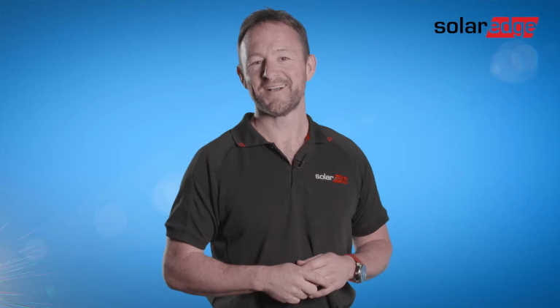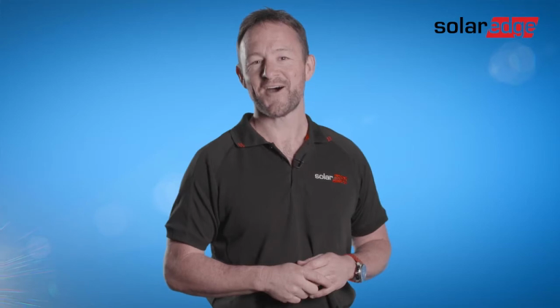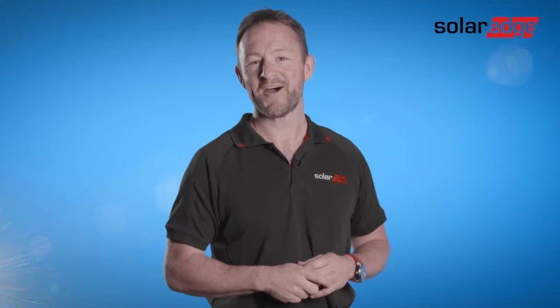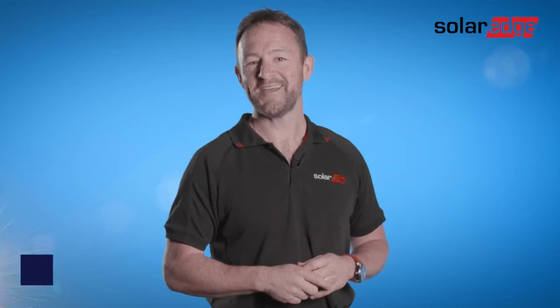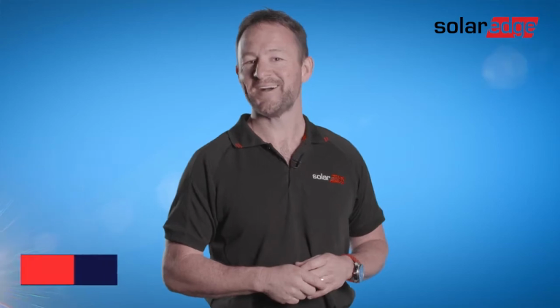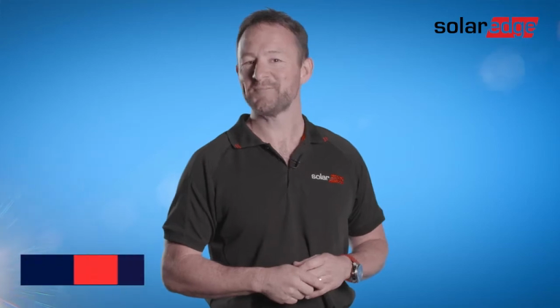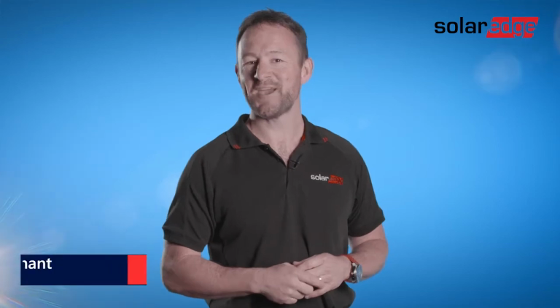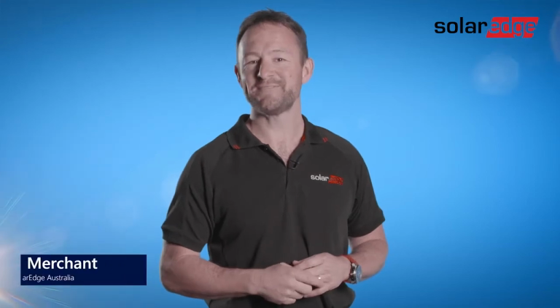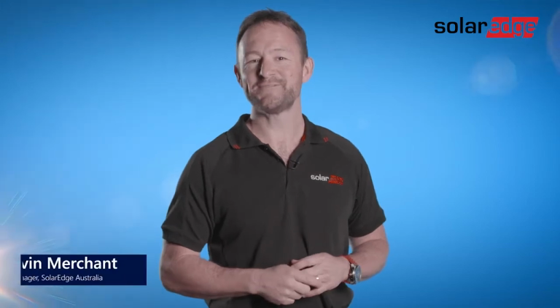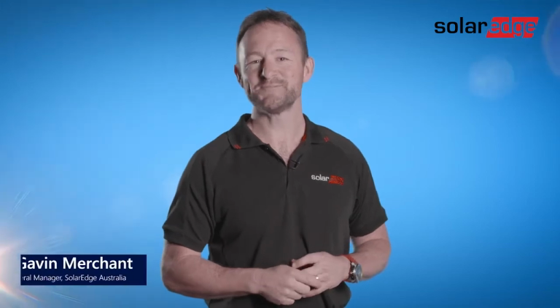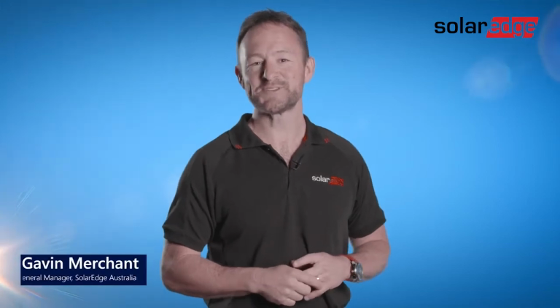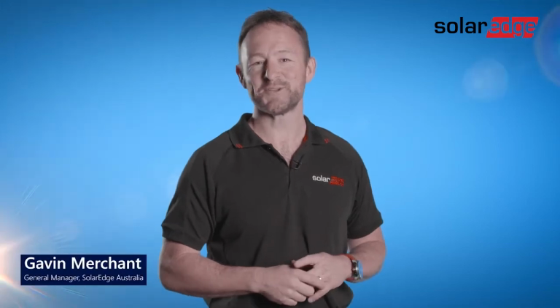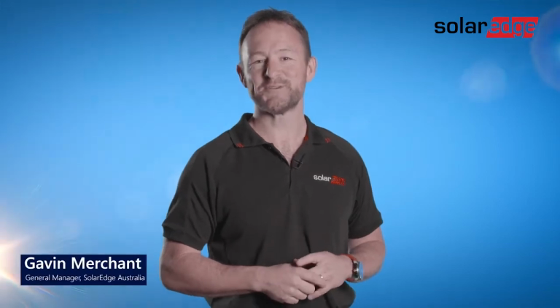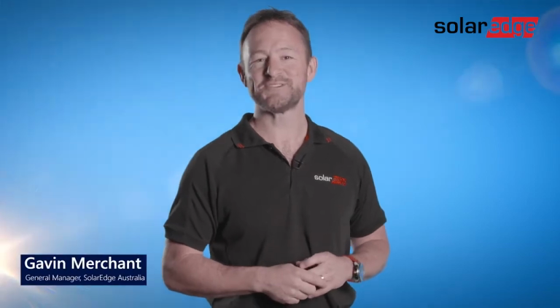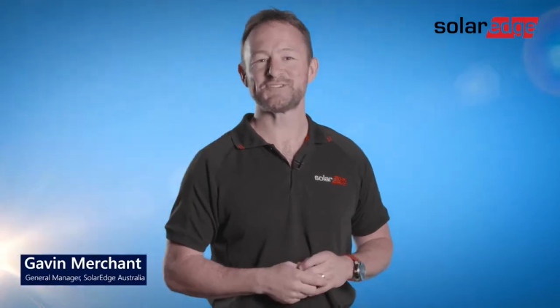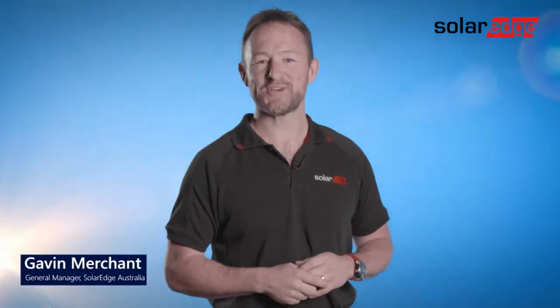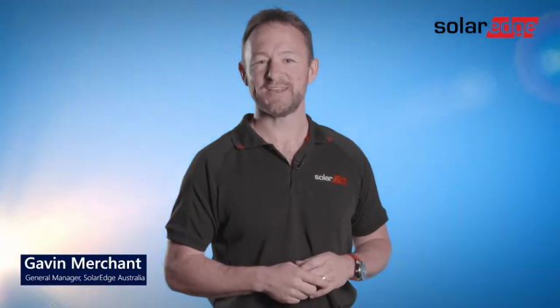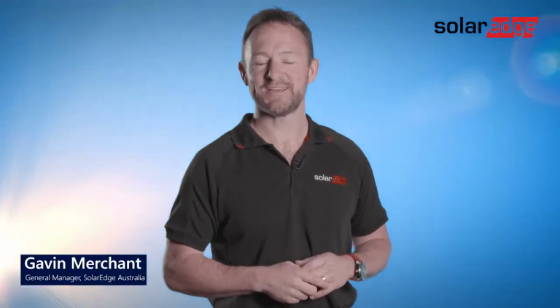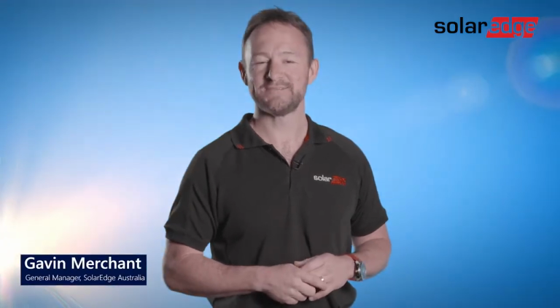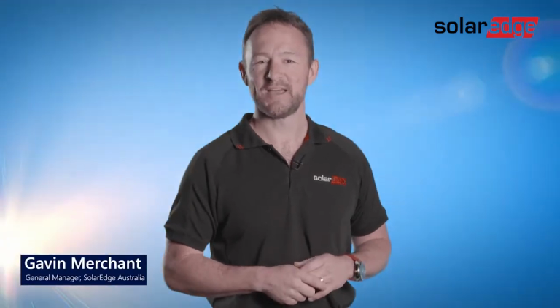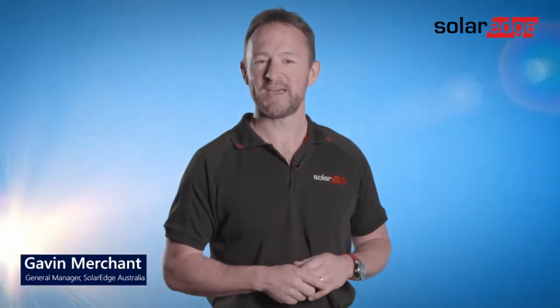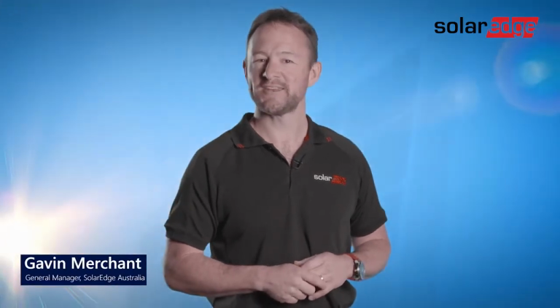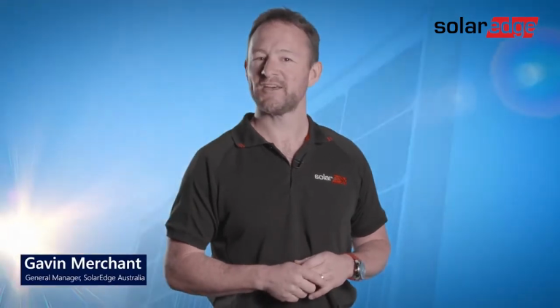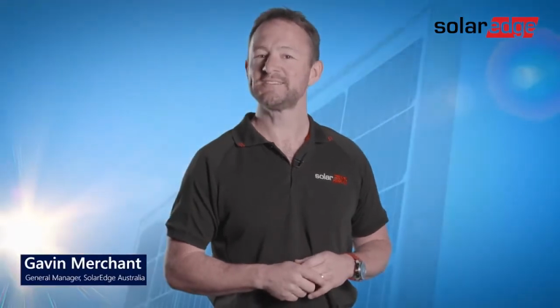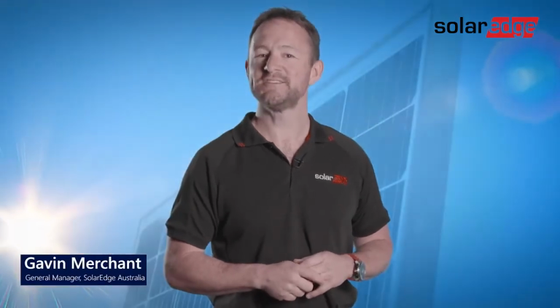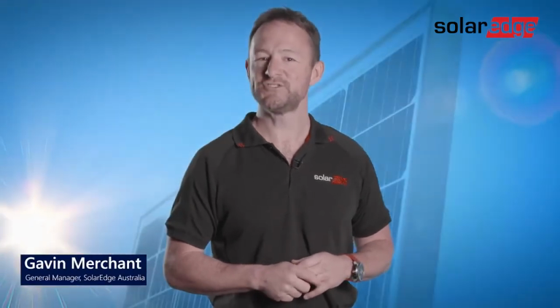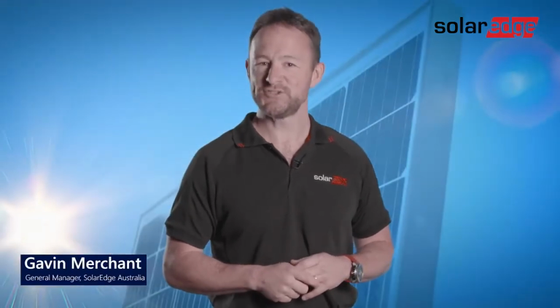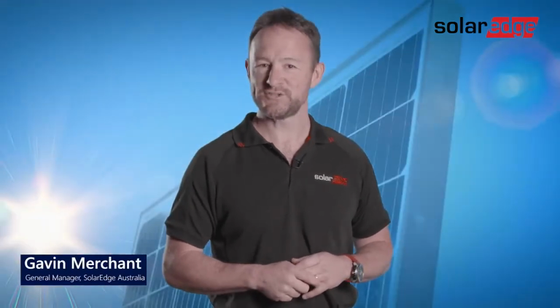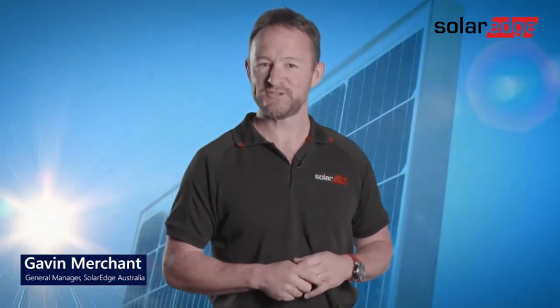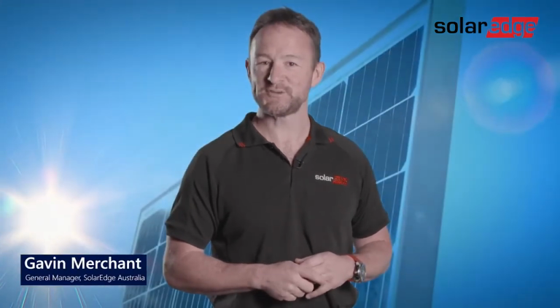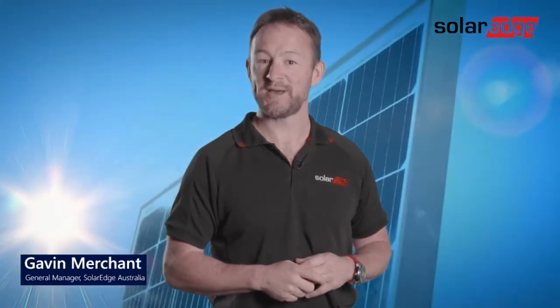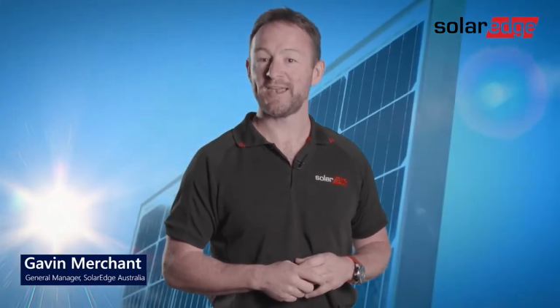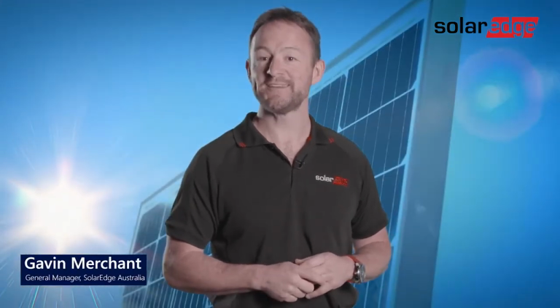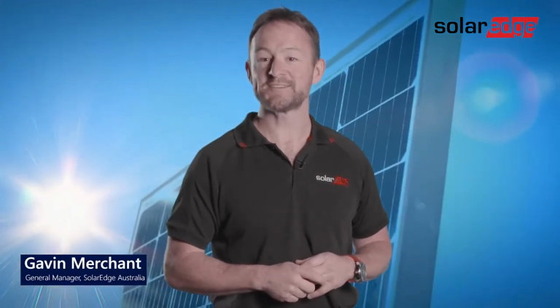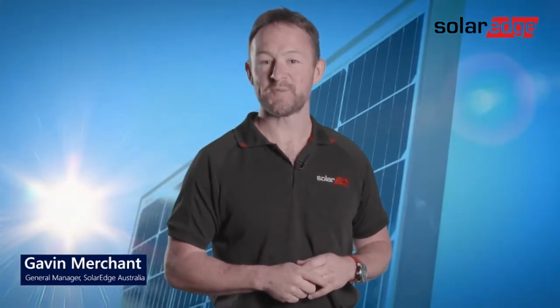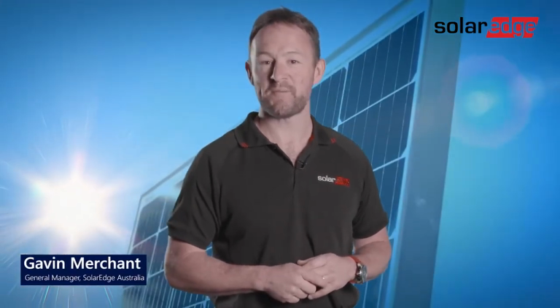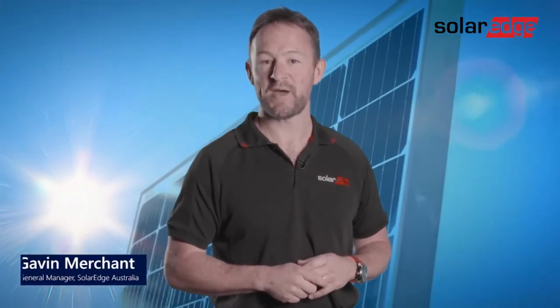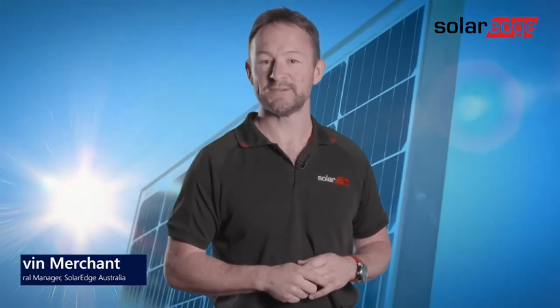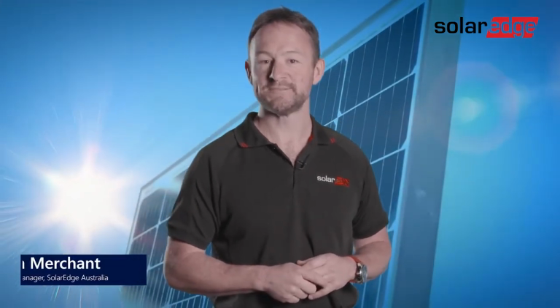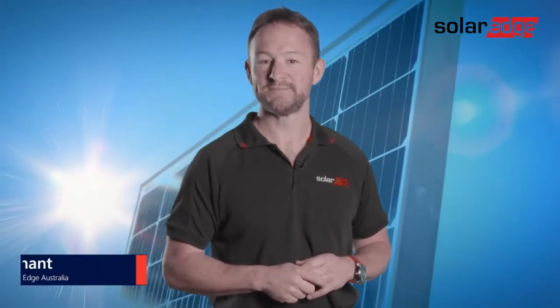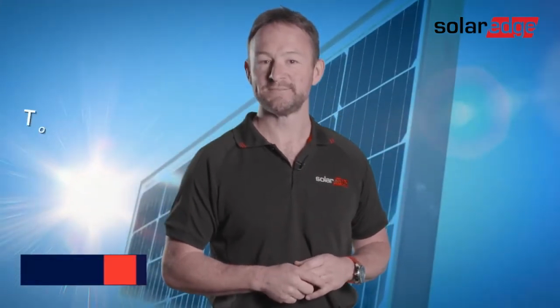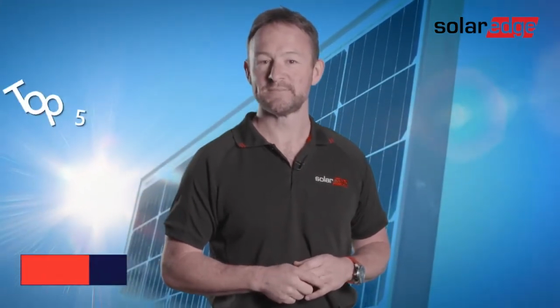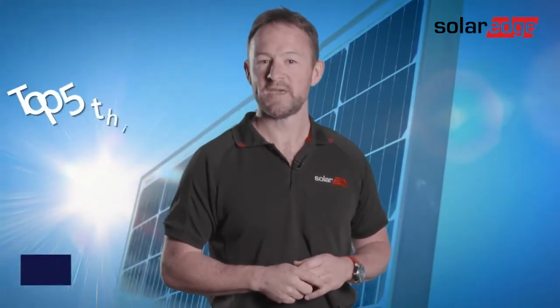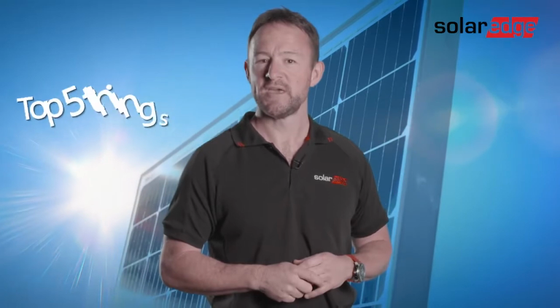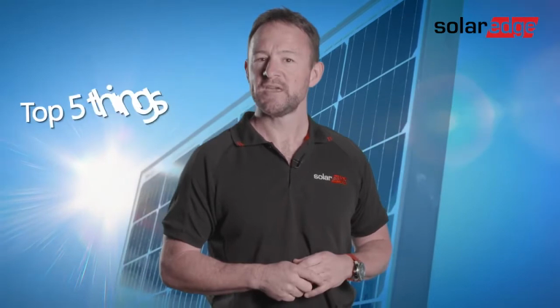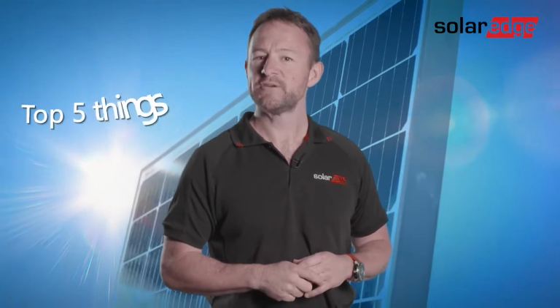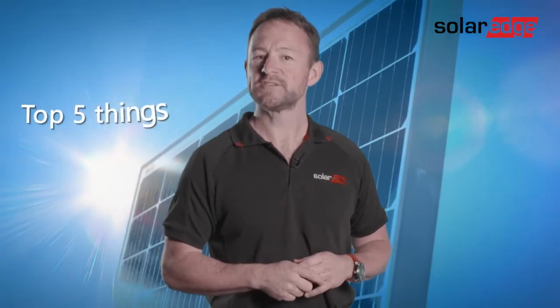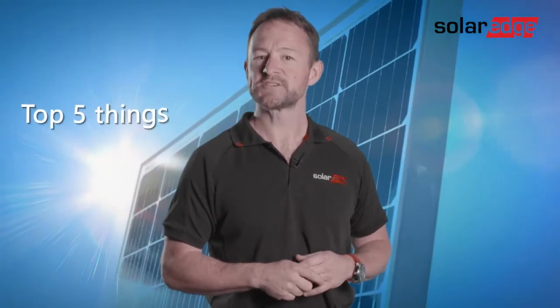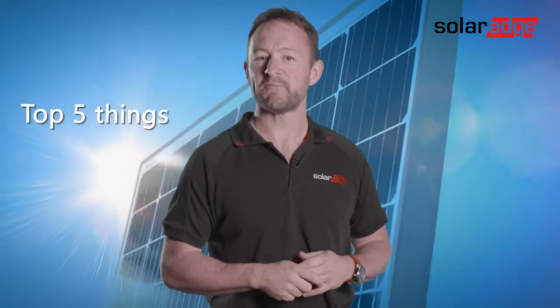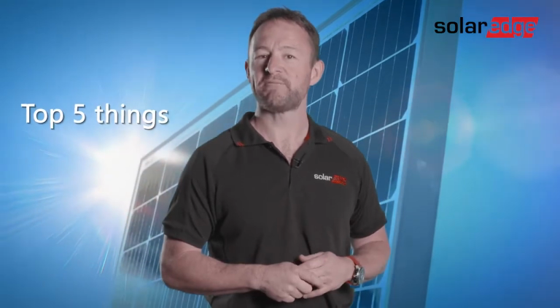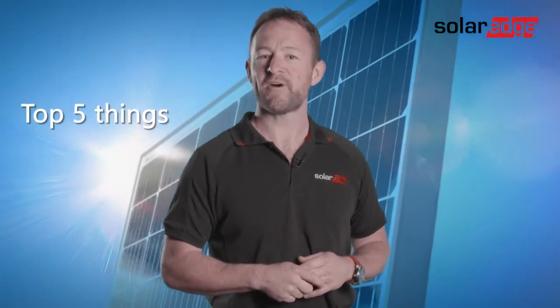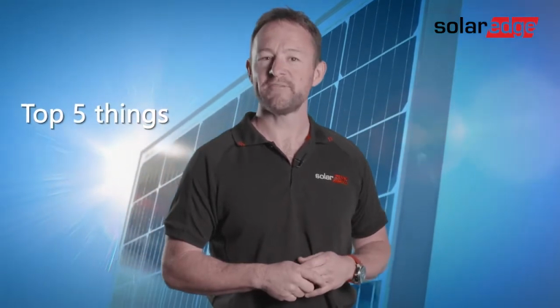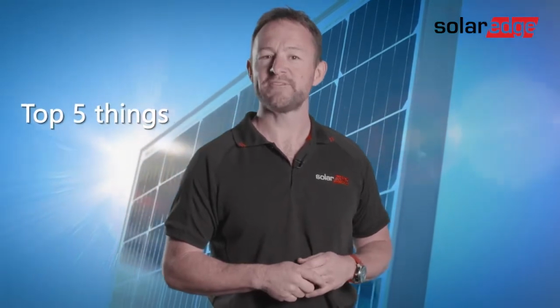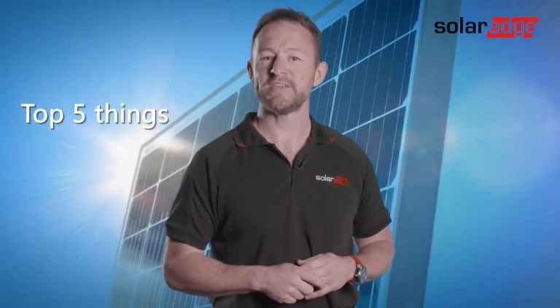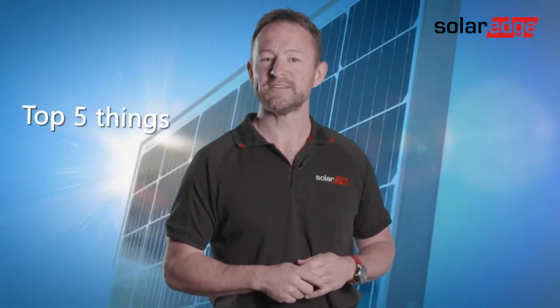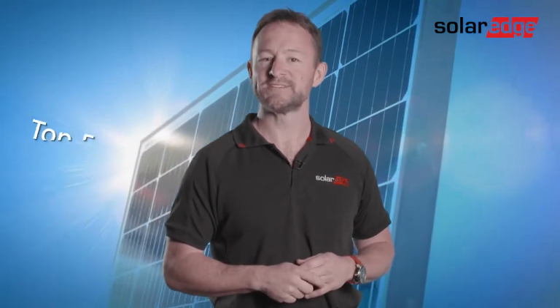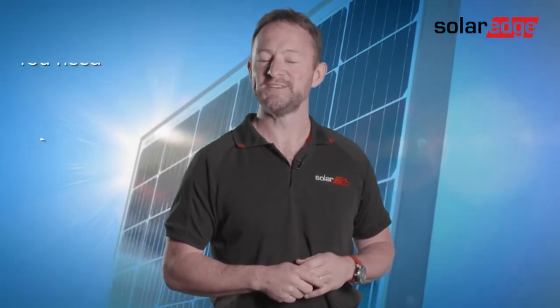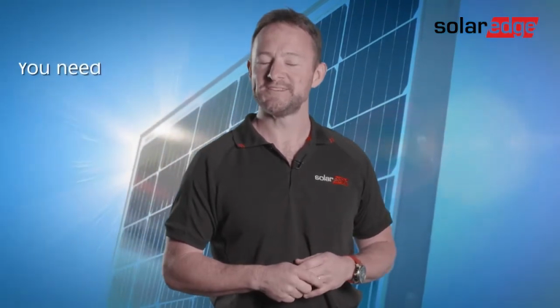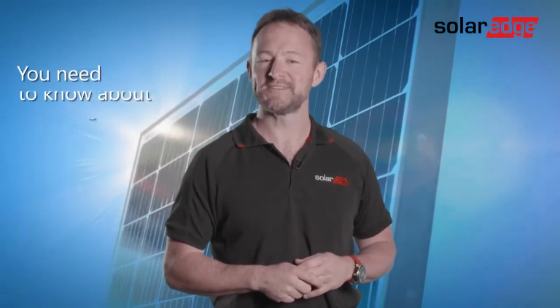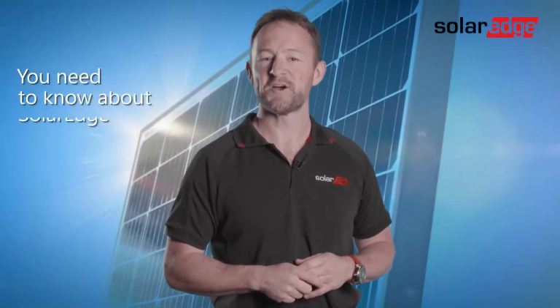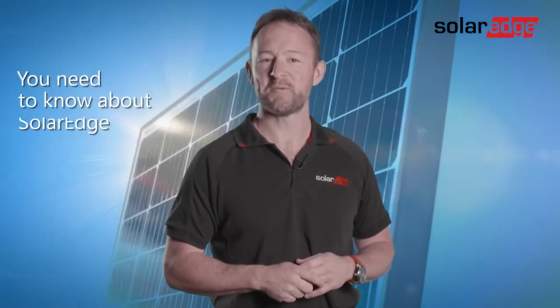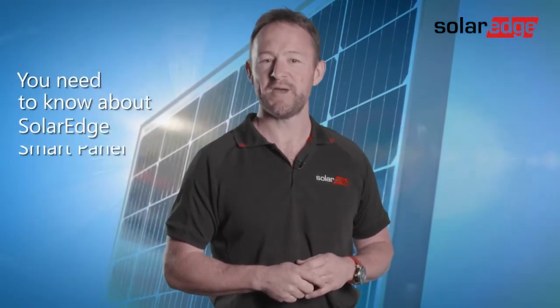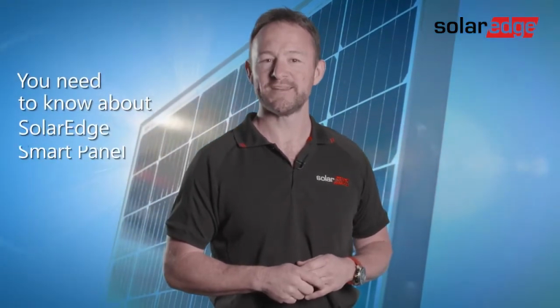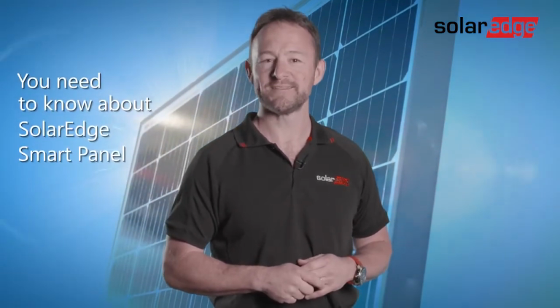Hi, I'm Gavin from SolarEdge Australia and I'd like to introduce you to our latest smart panel. Here are the top five things you need to know about it.